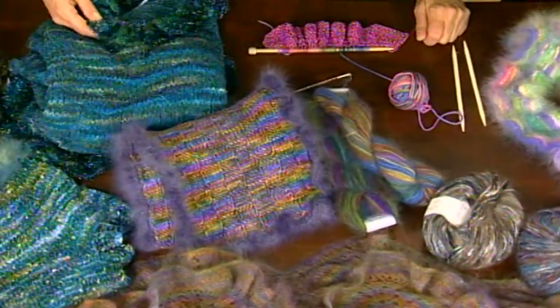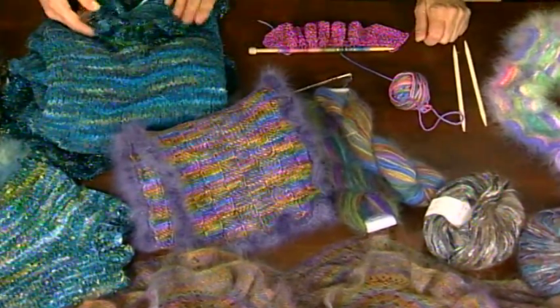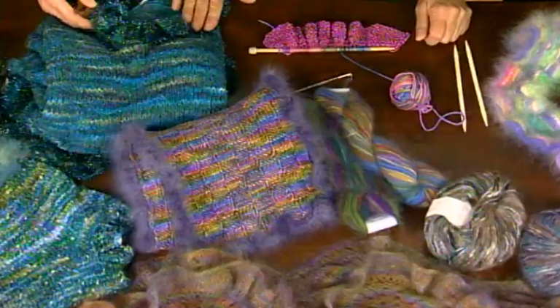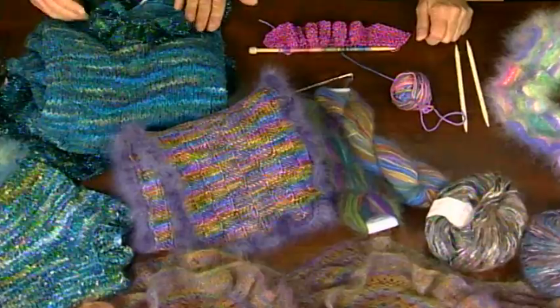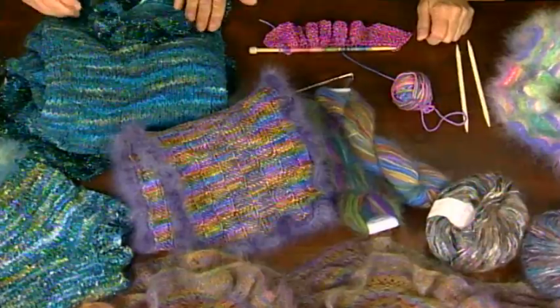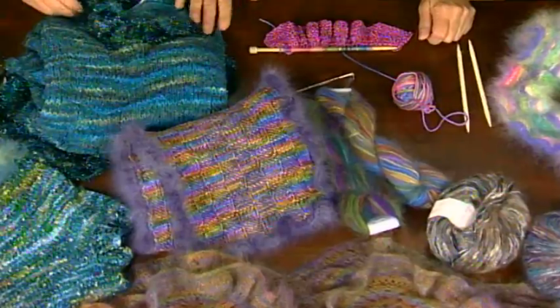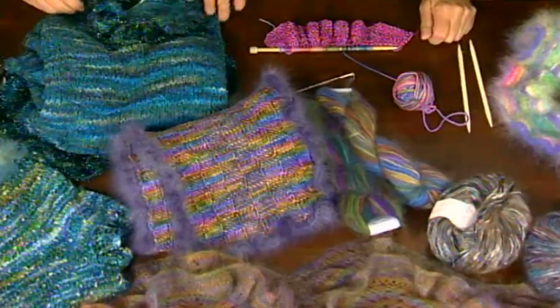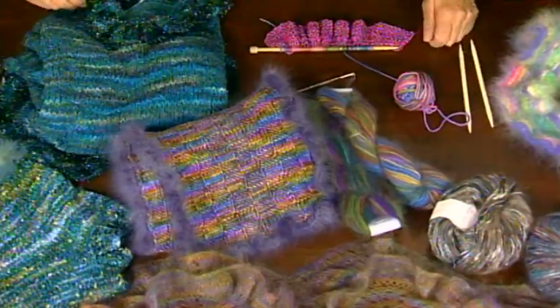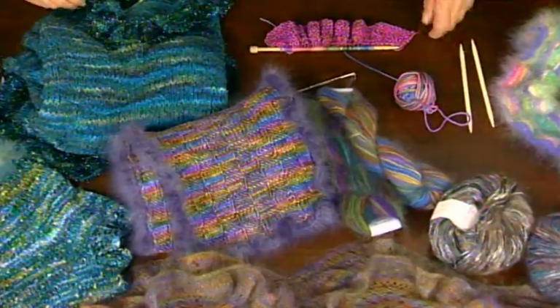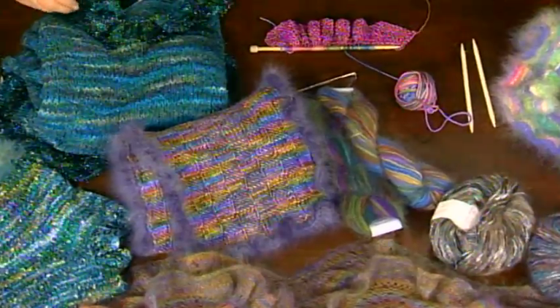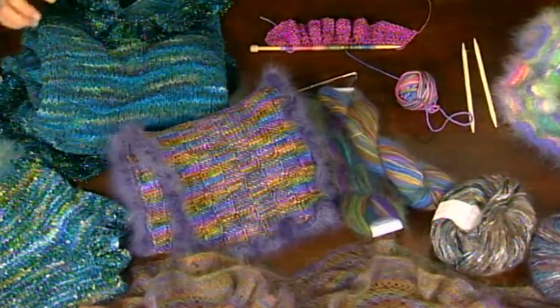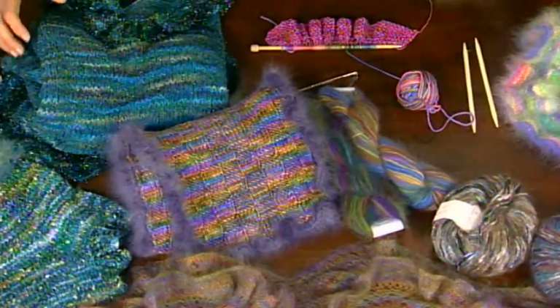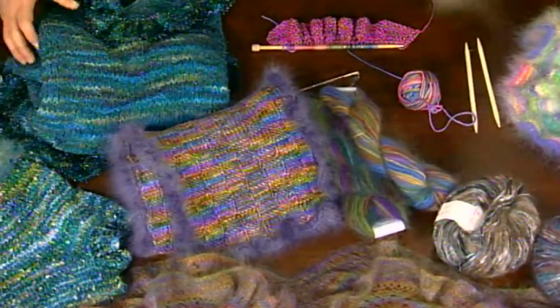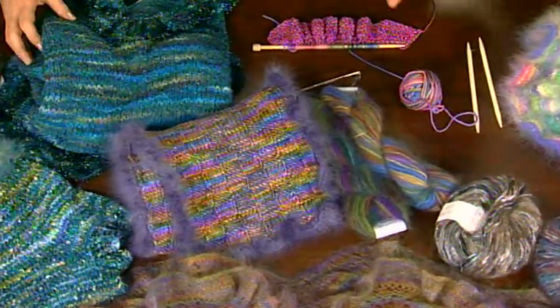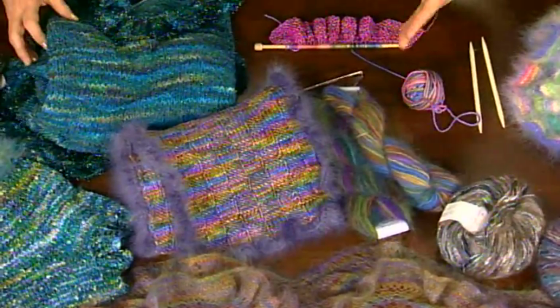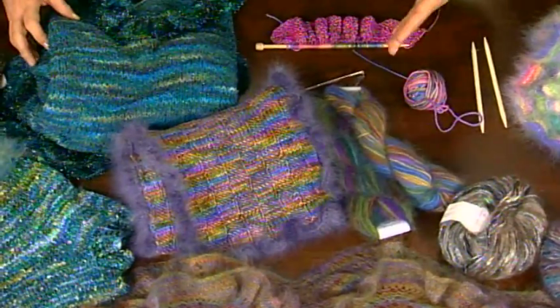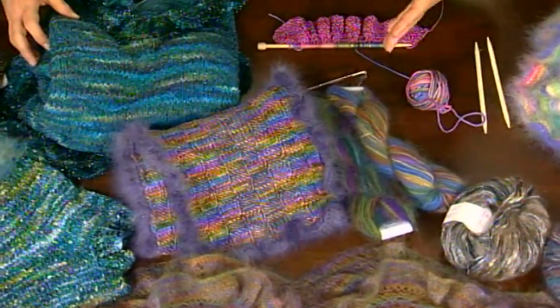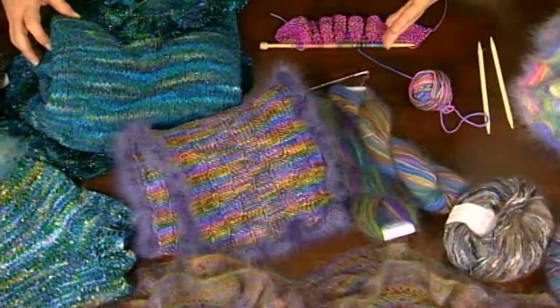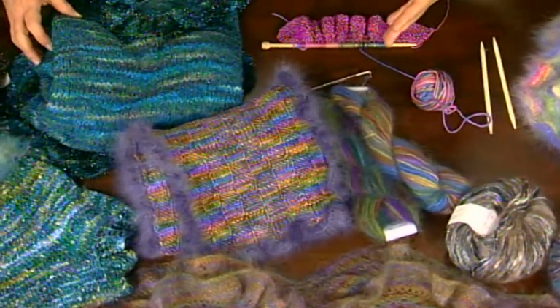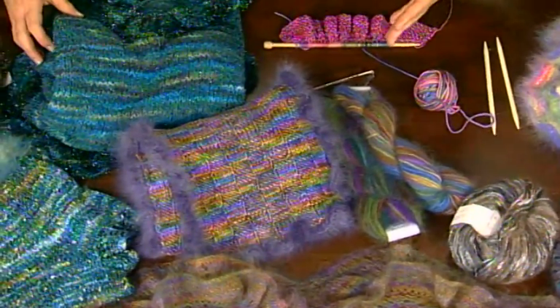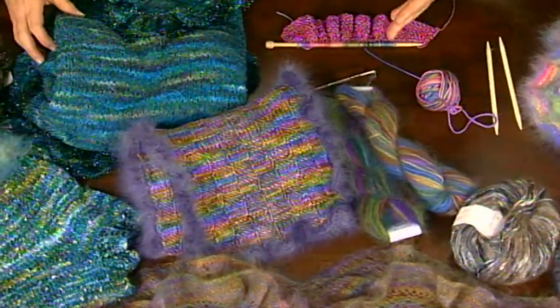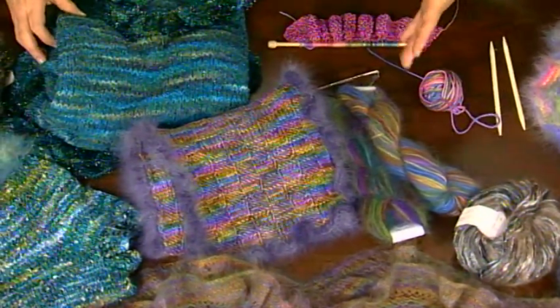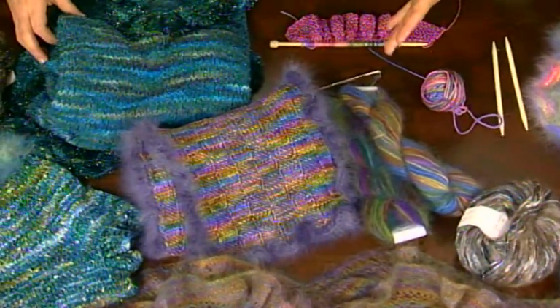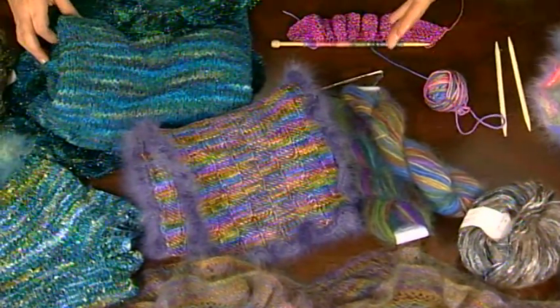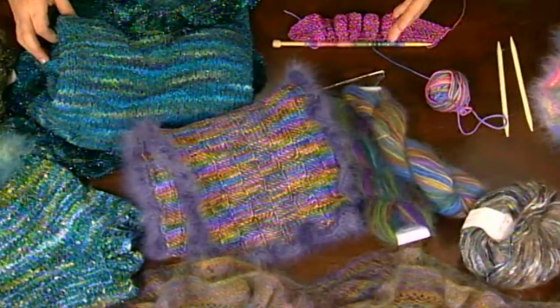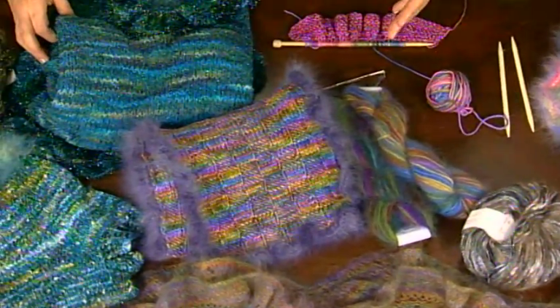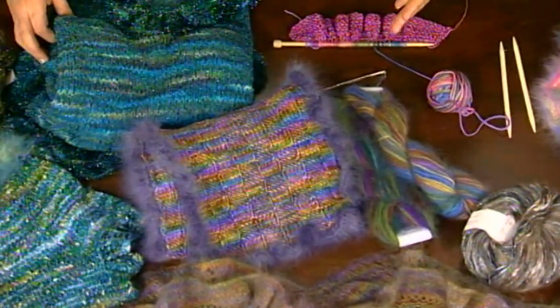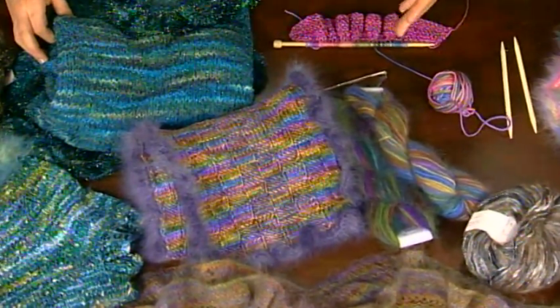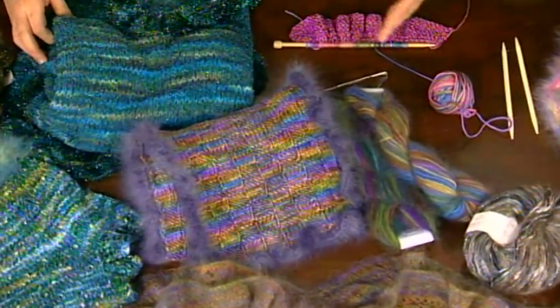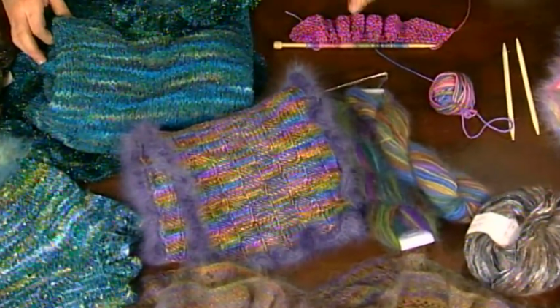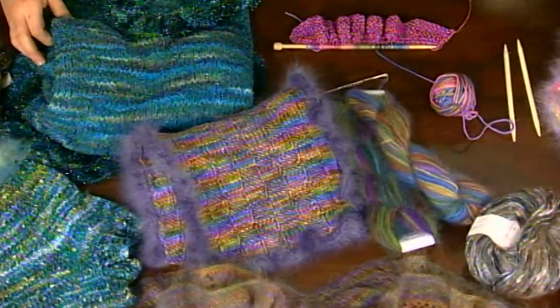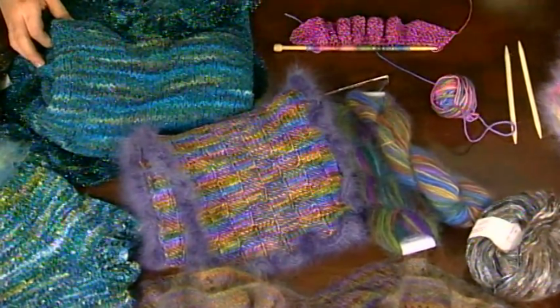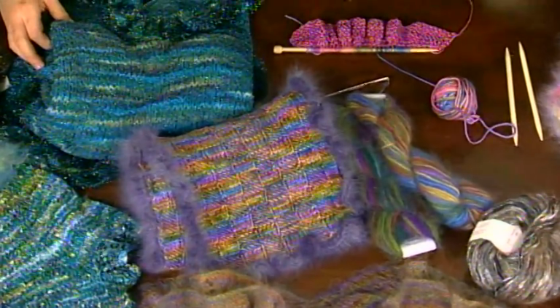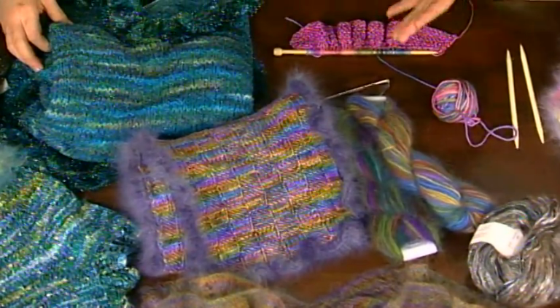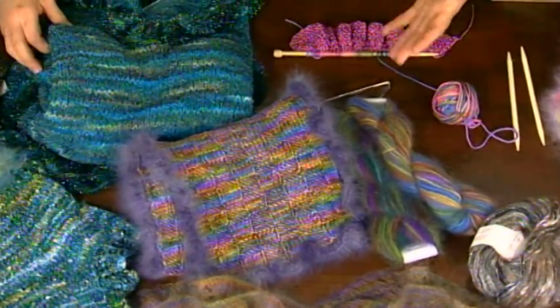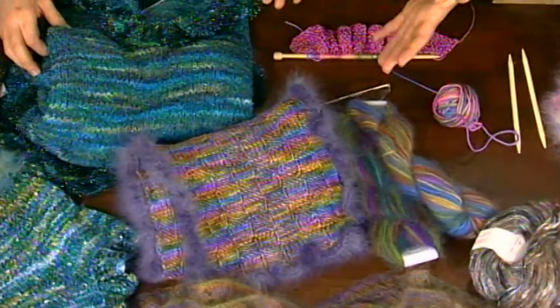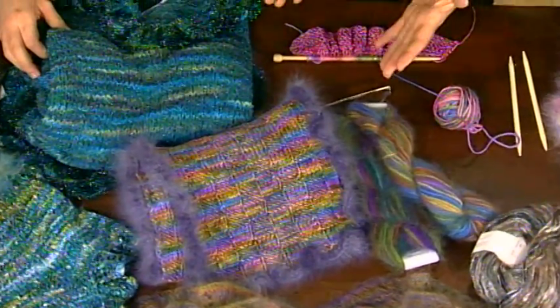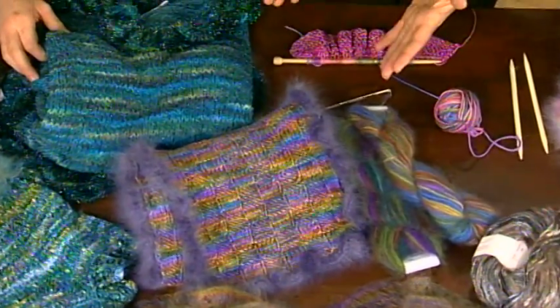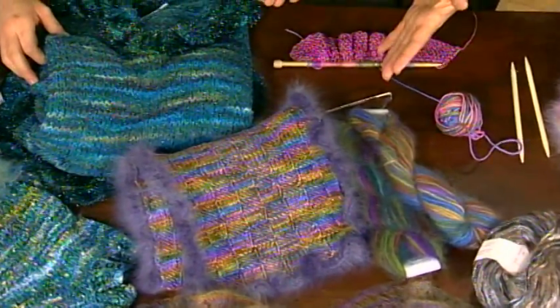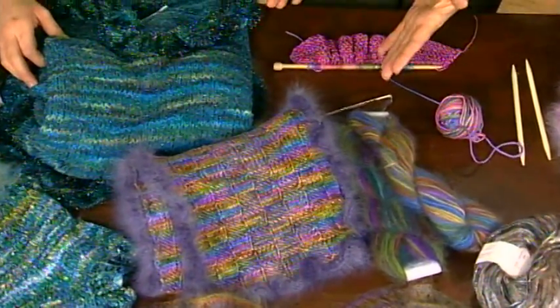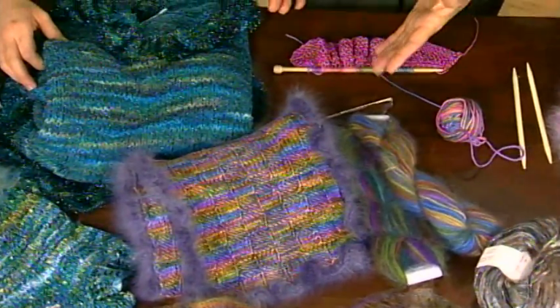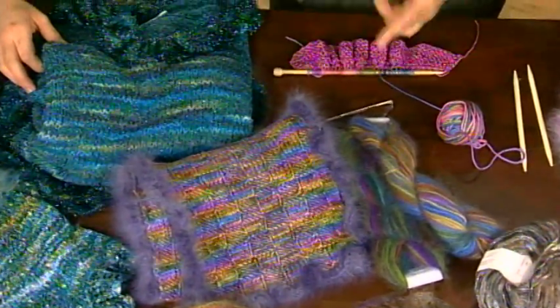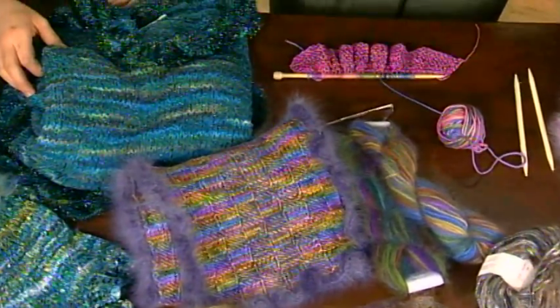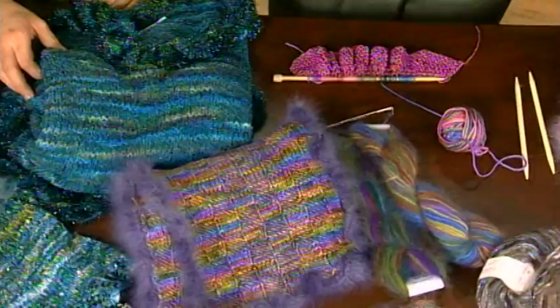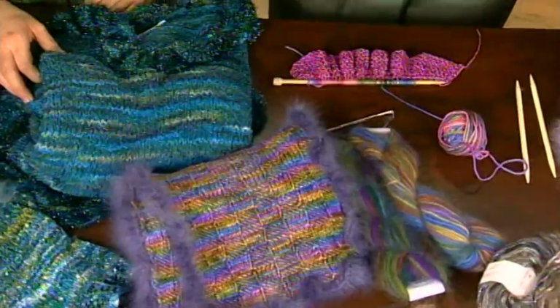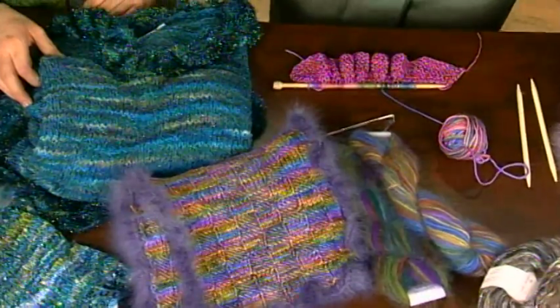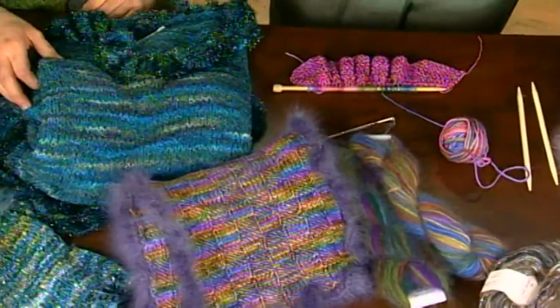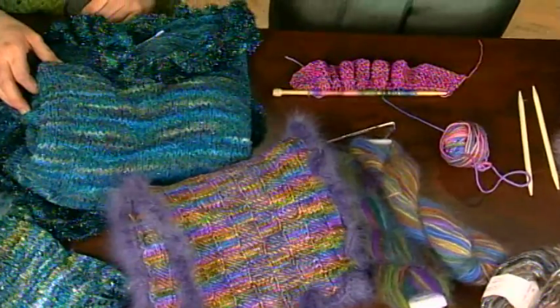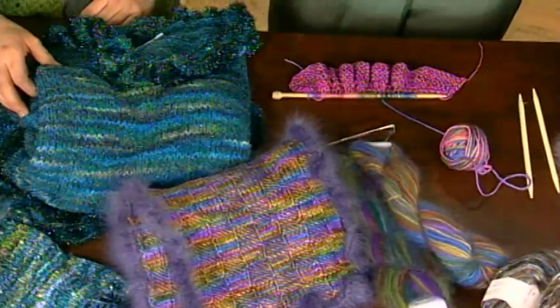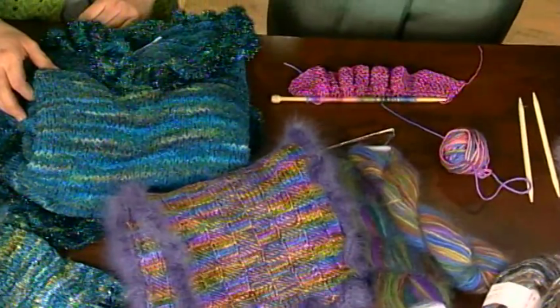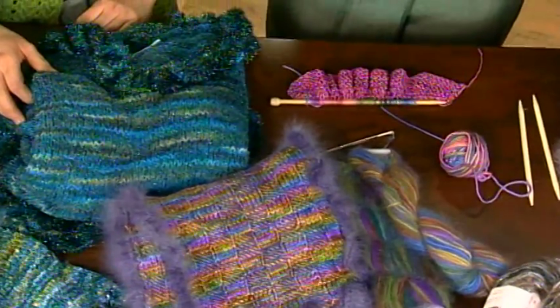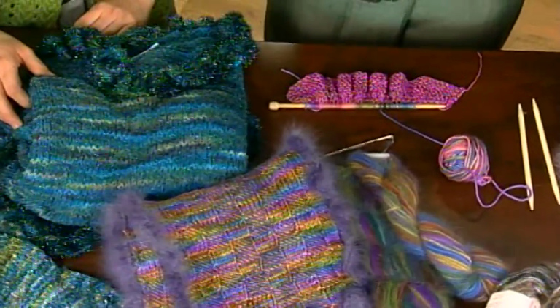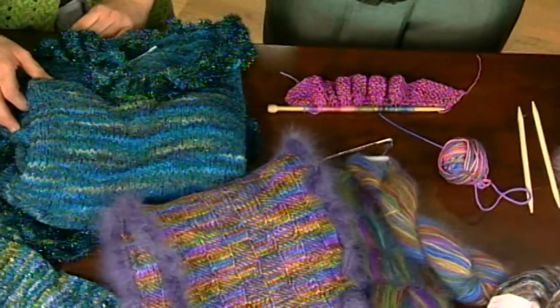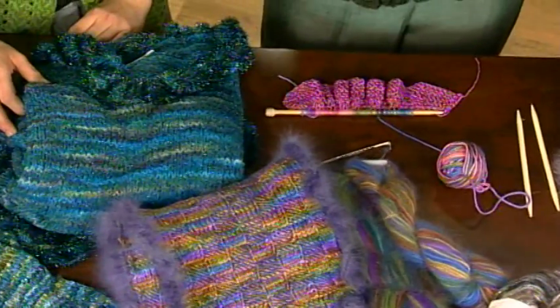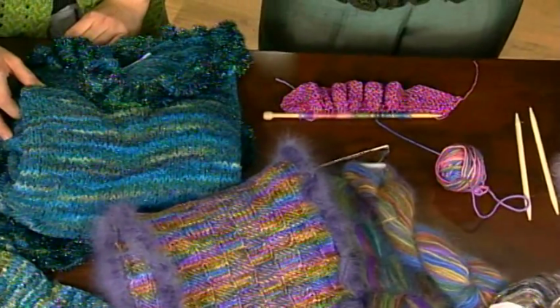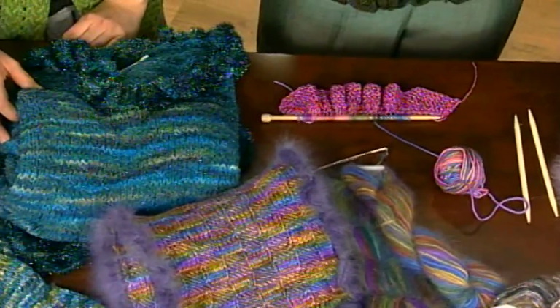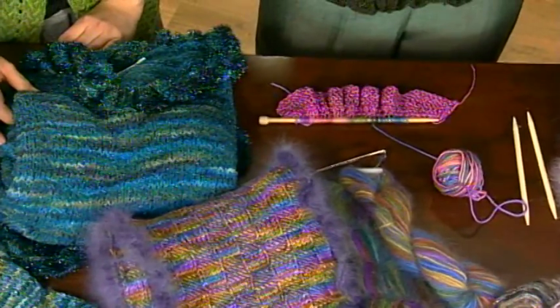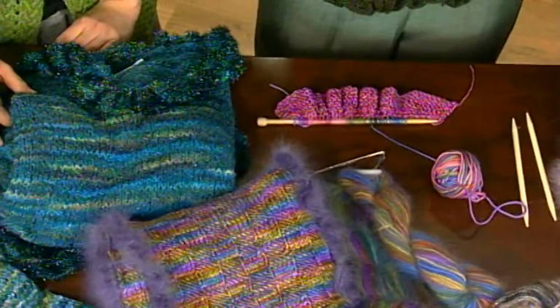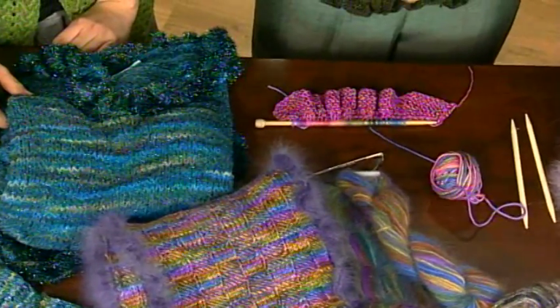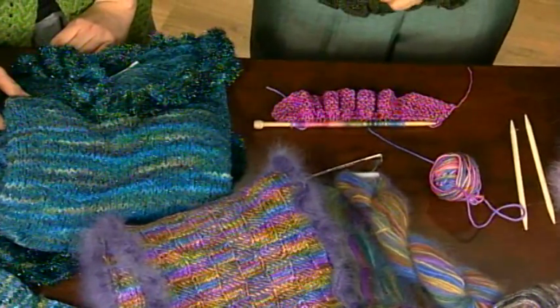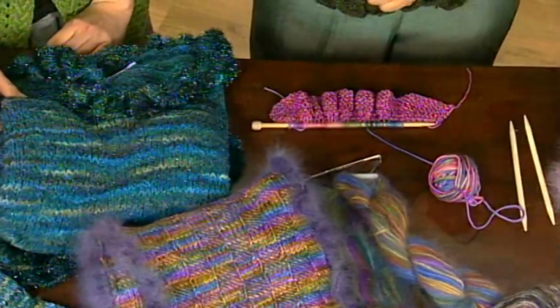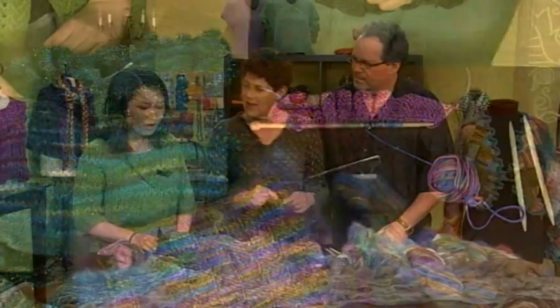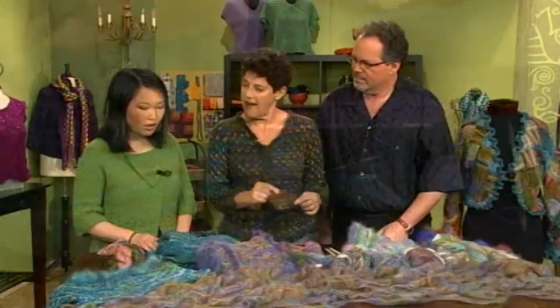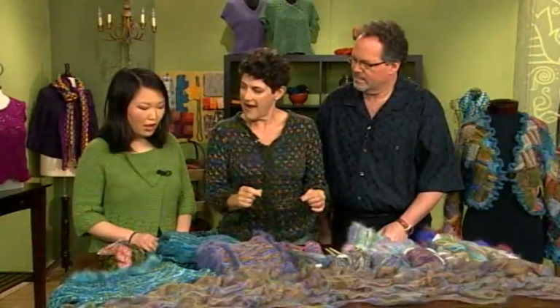Or something that starts to approach a flounce. So the longer a knitted ruffle gets, the more it looks like a flounce. The shorter it is, the more it's a little stand-up kind of a guy.